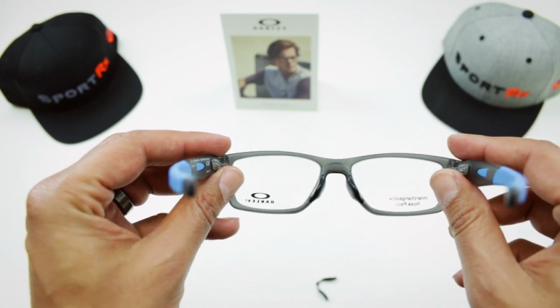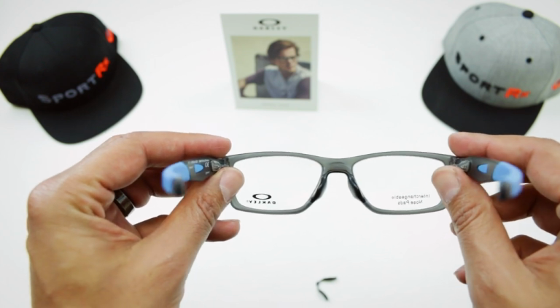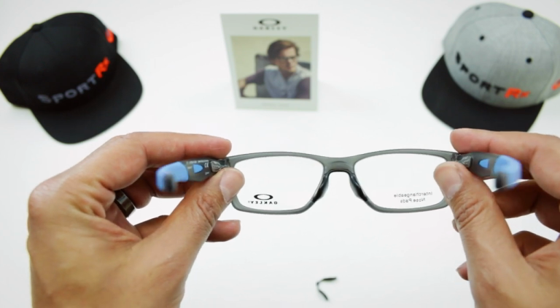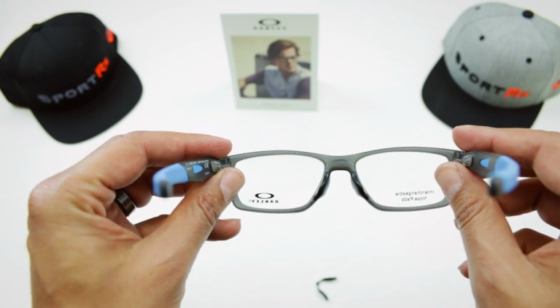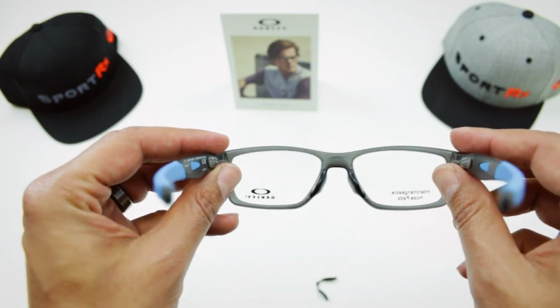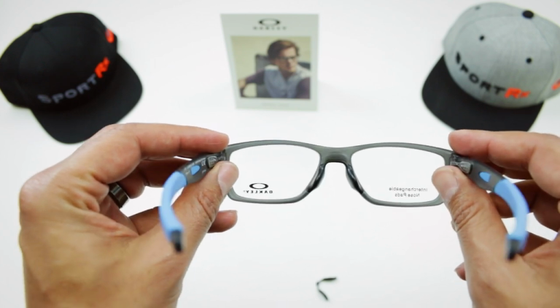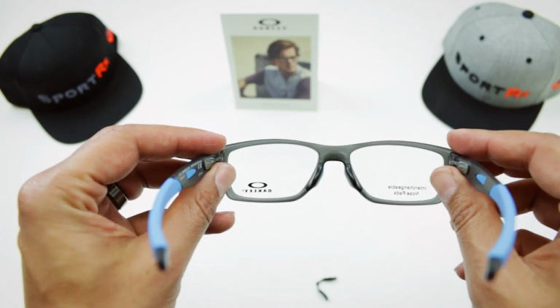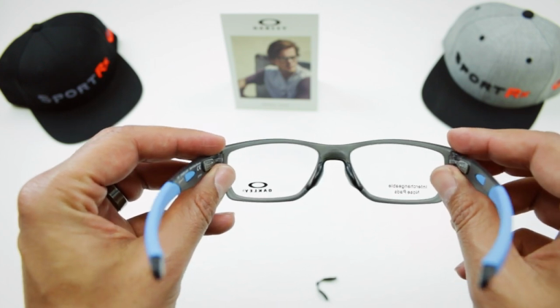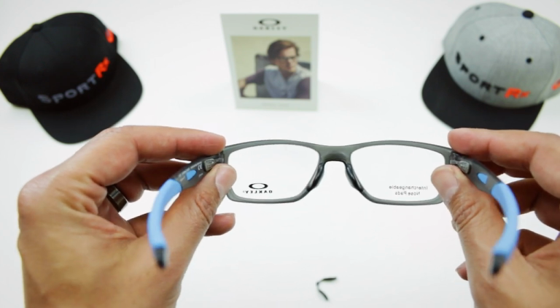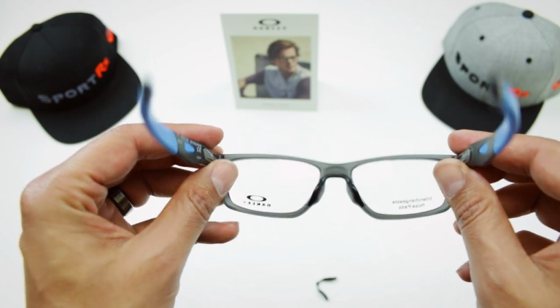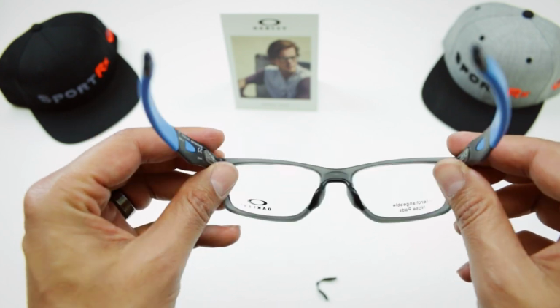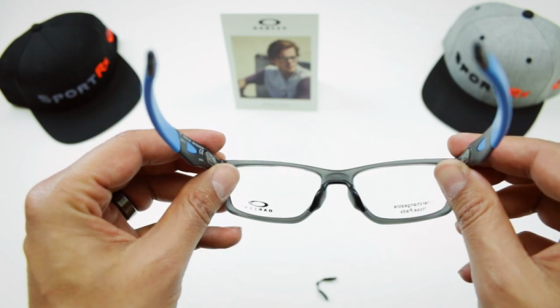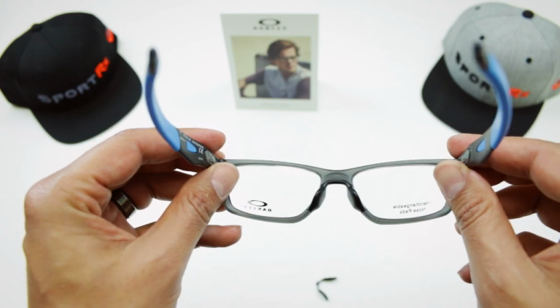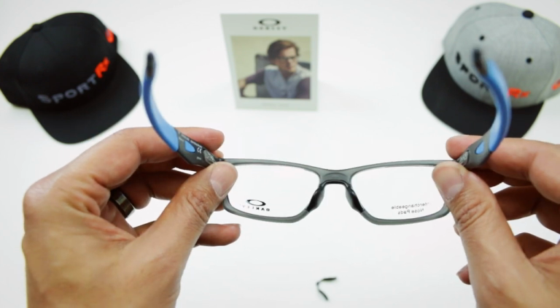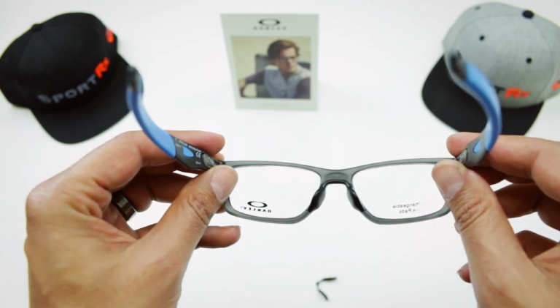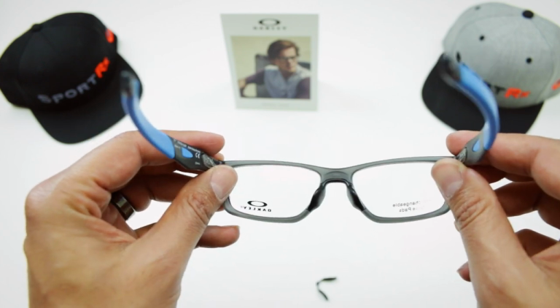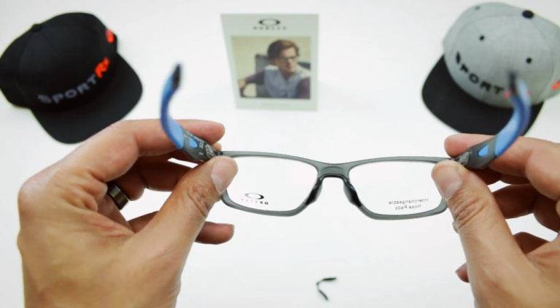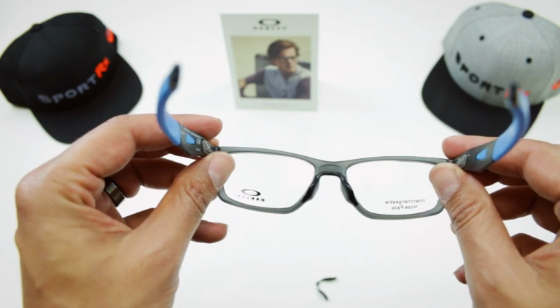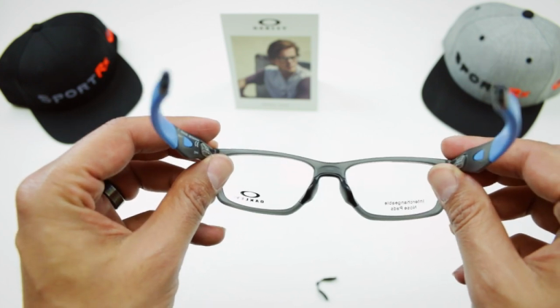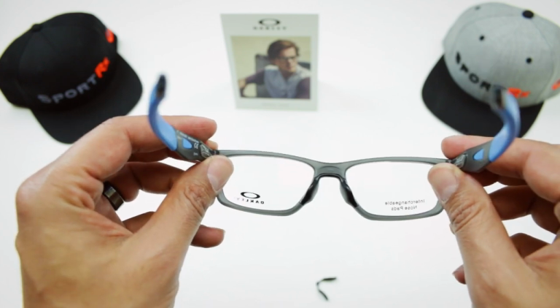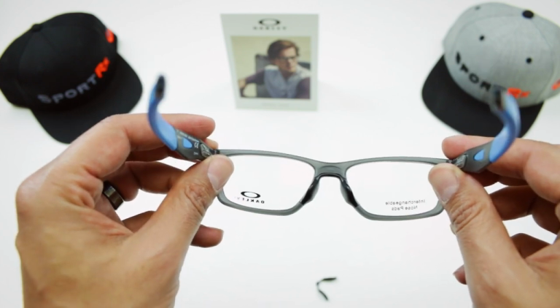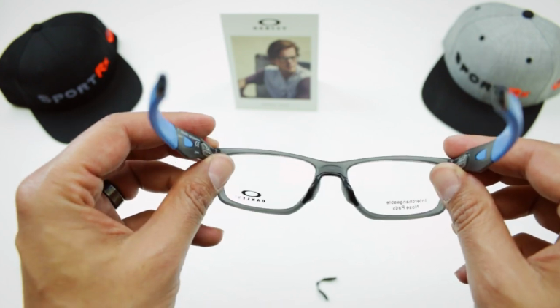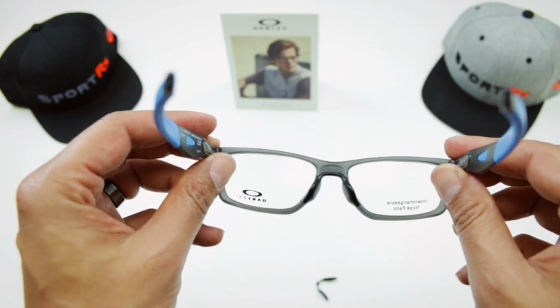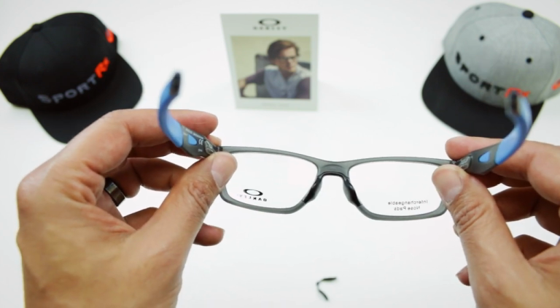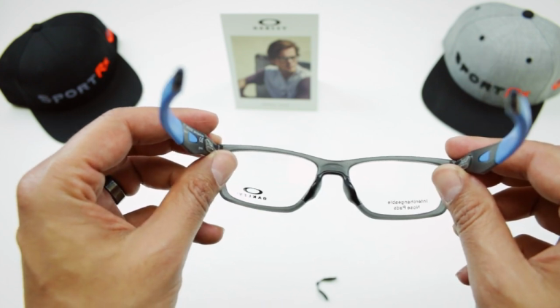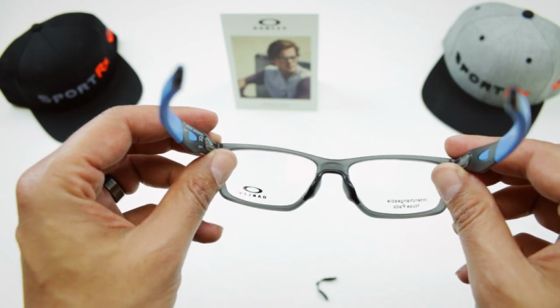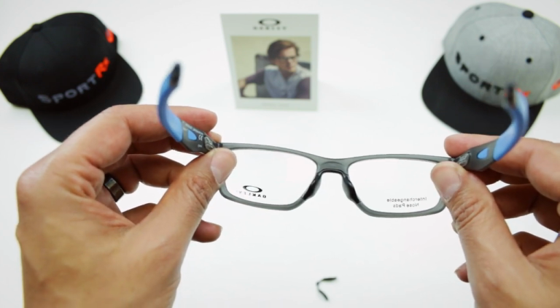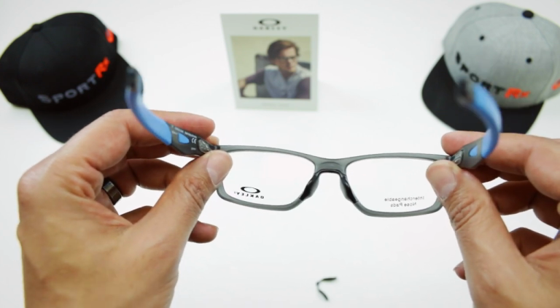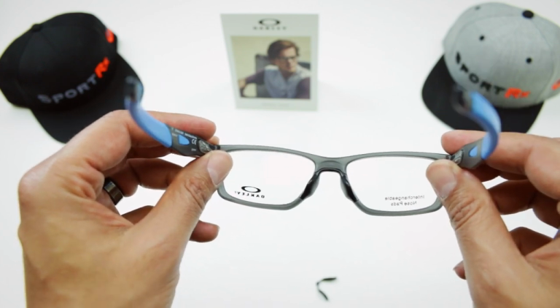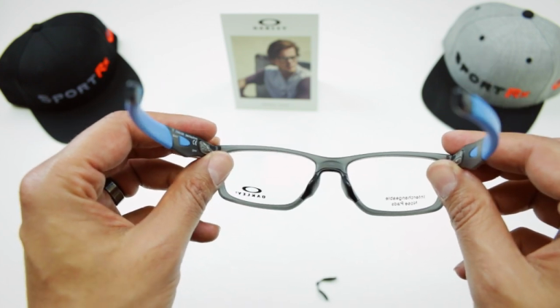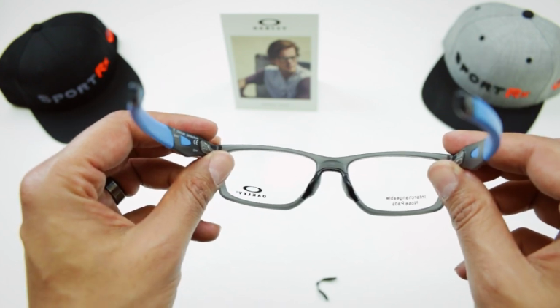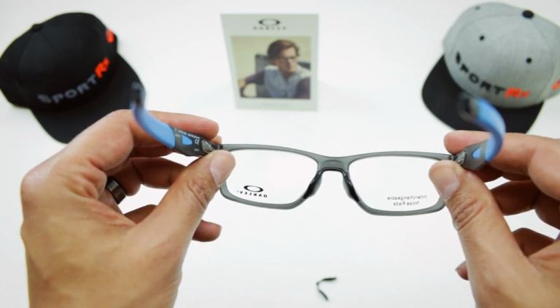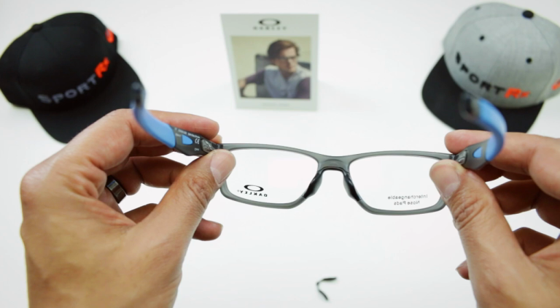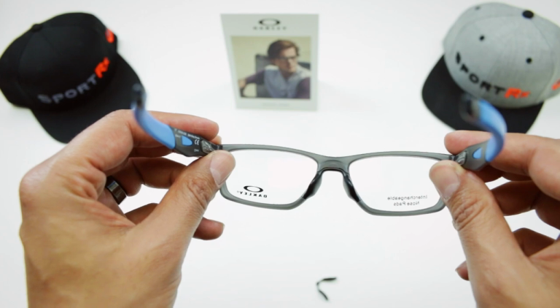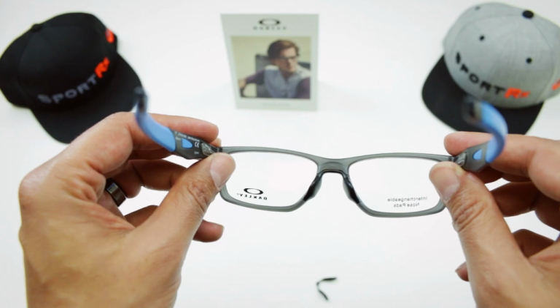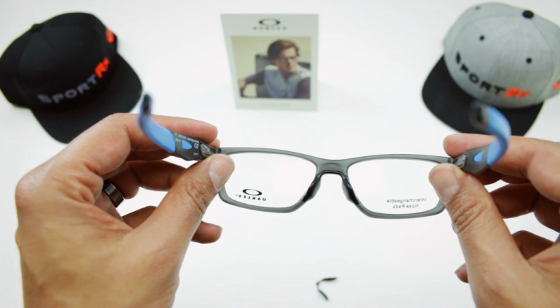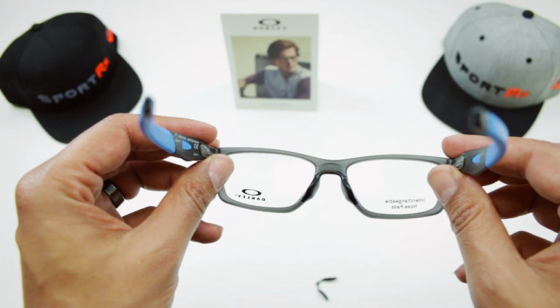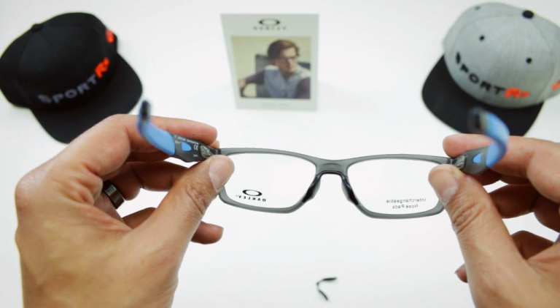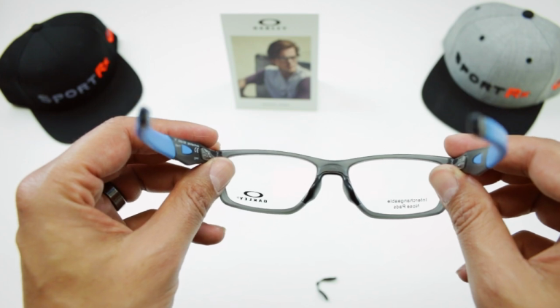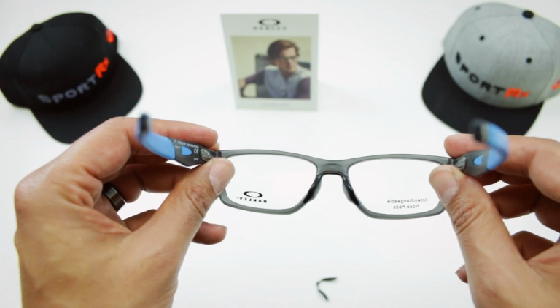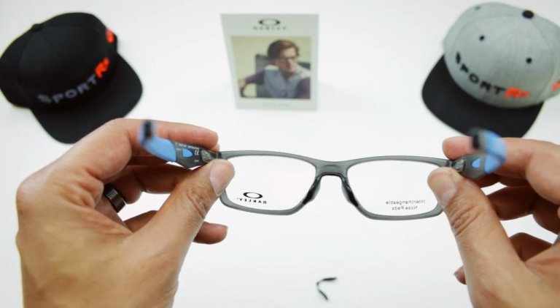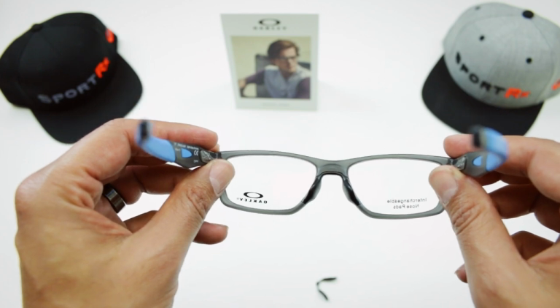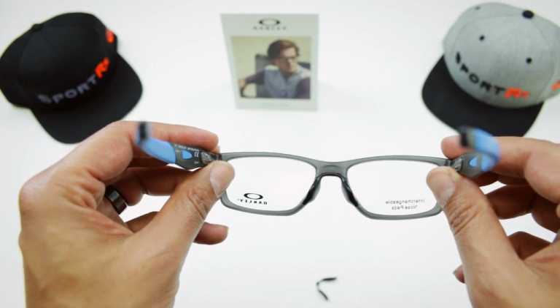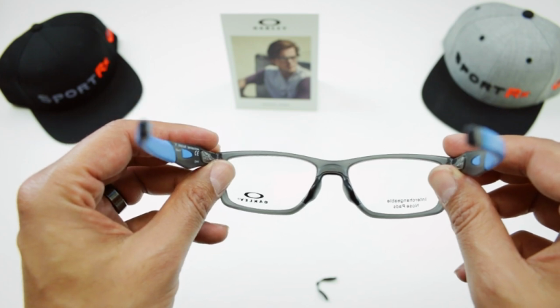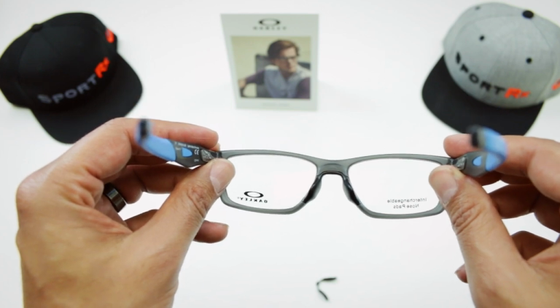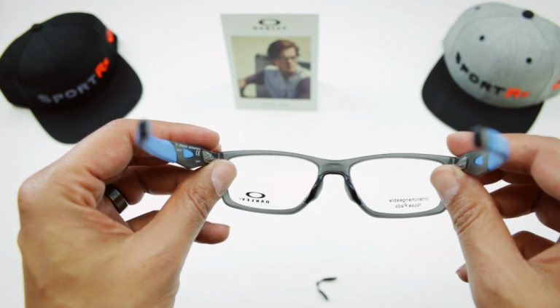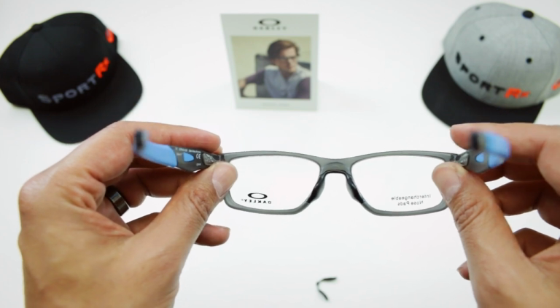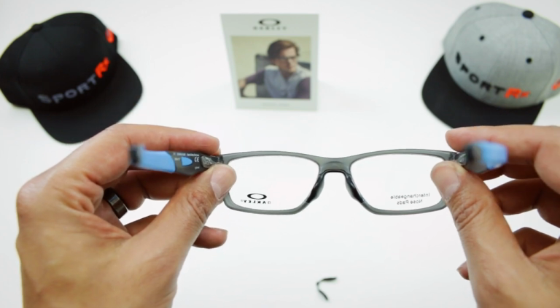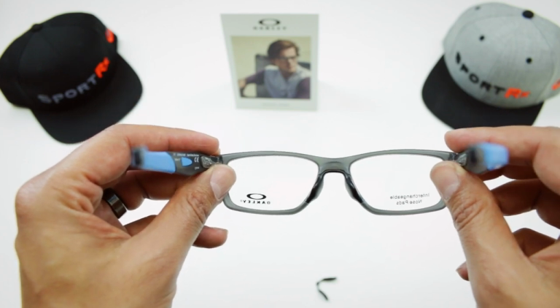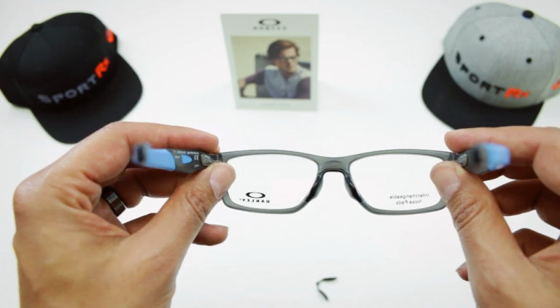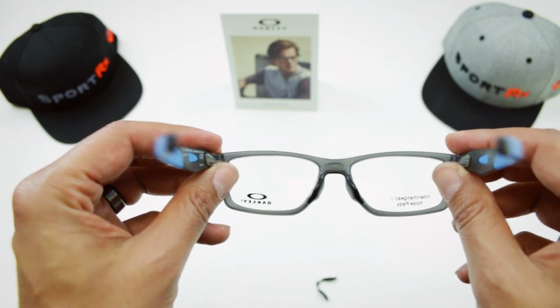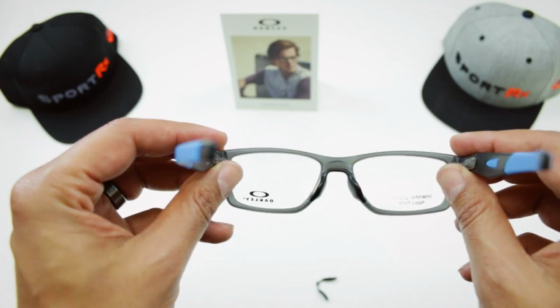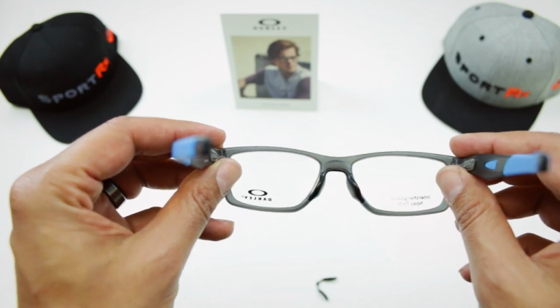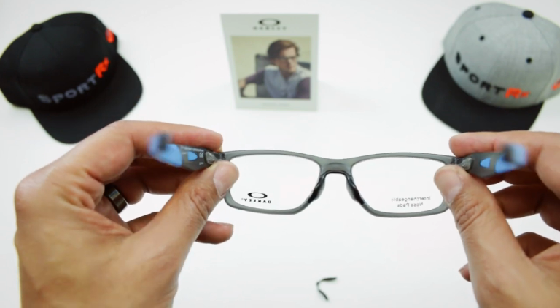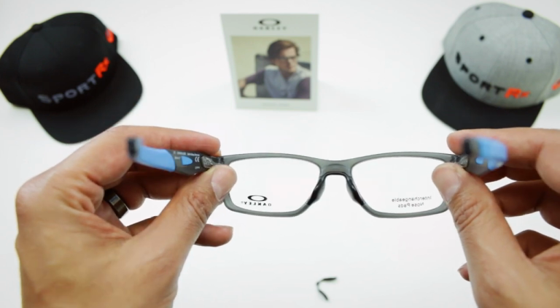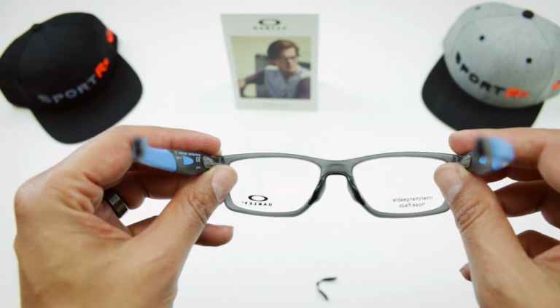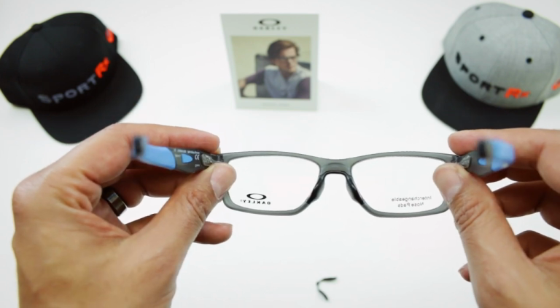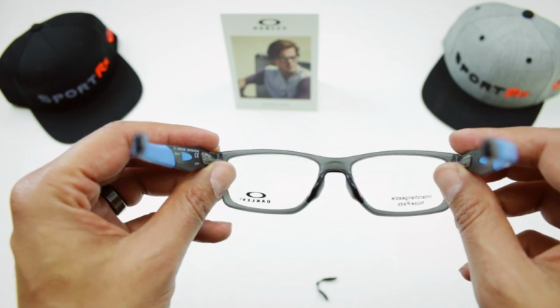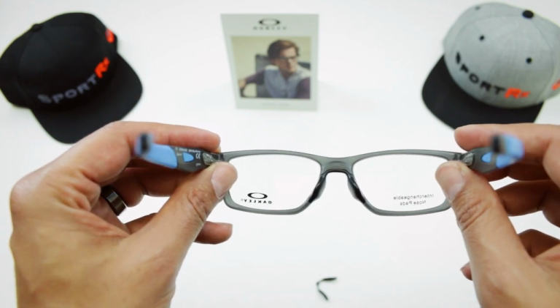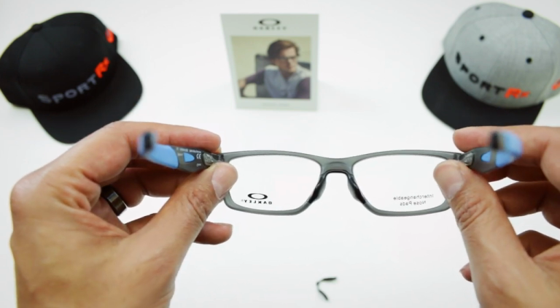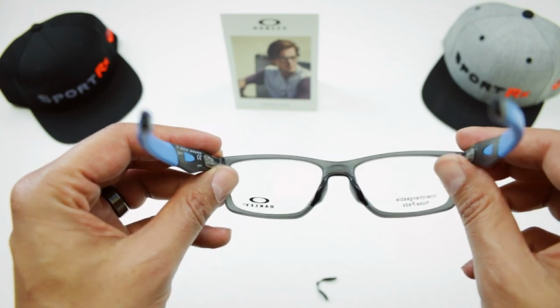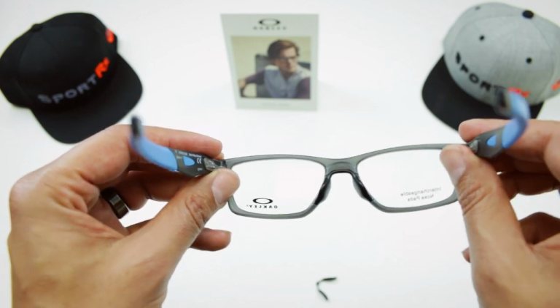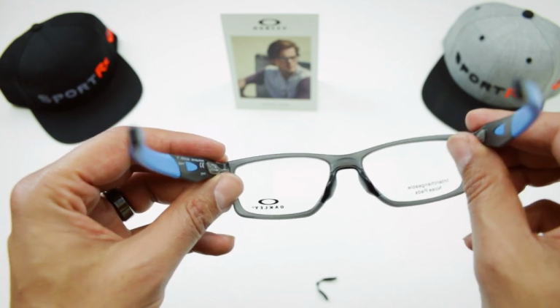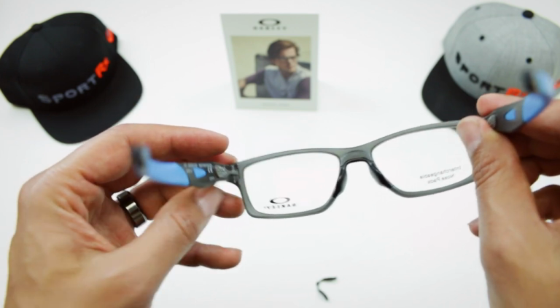So if you ever have to change it out on your own — this isn't something we think you're going to have to change all the time; once it fits, it fits — but if you need to learn how to change them, here you go.